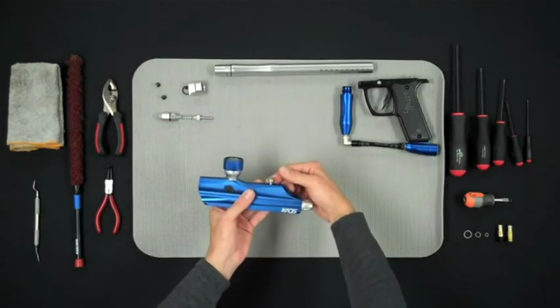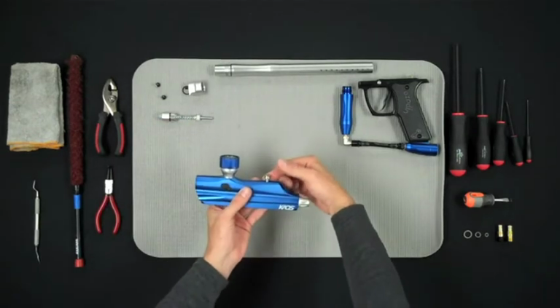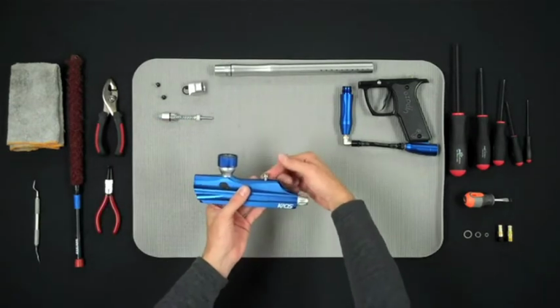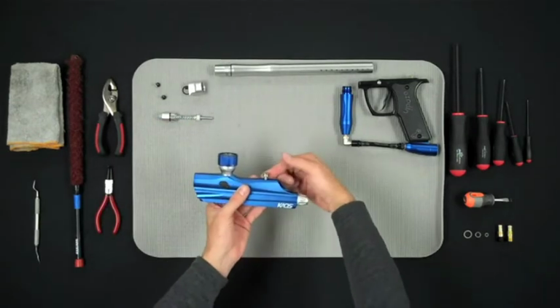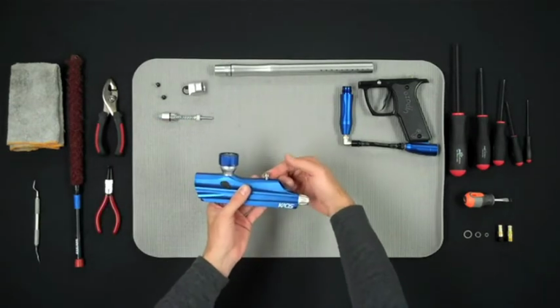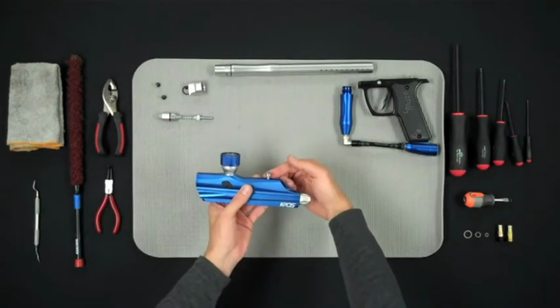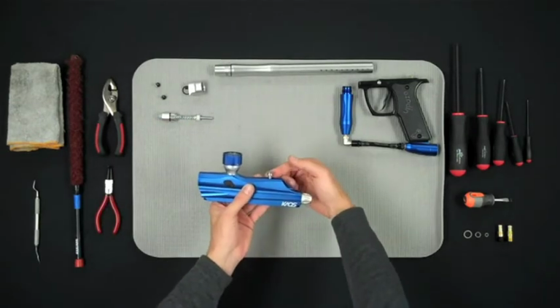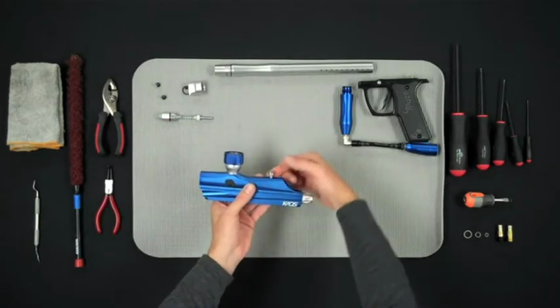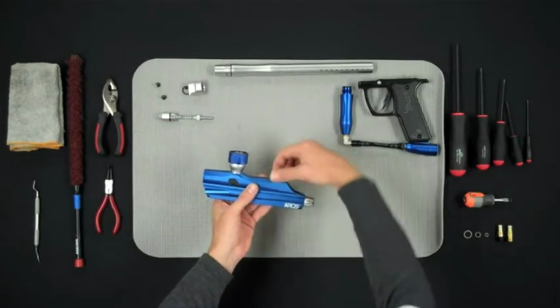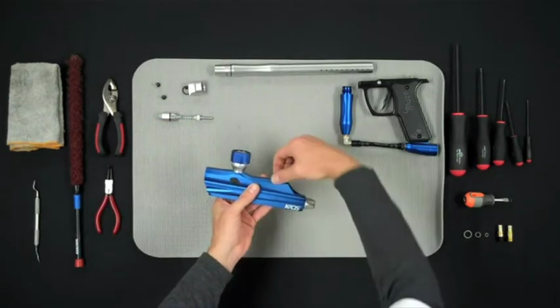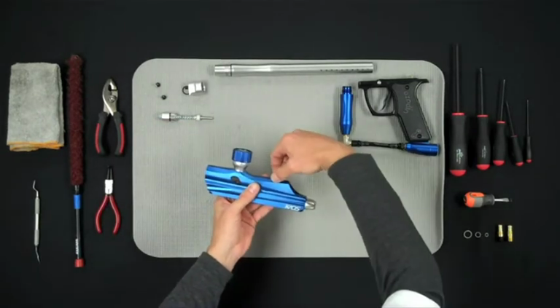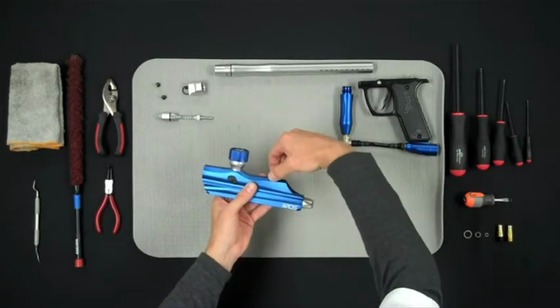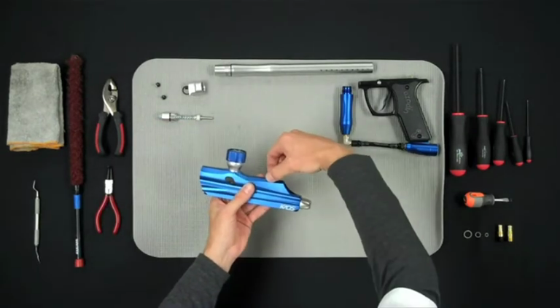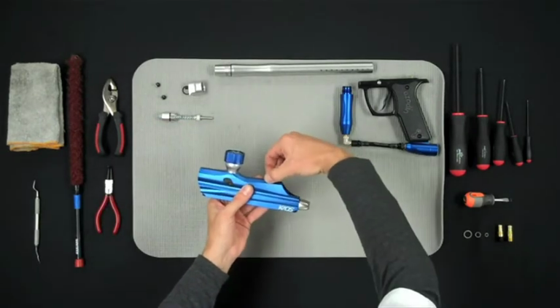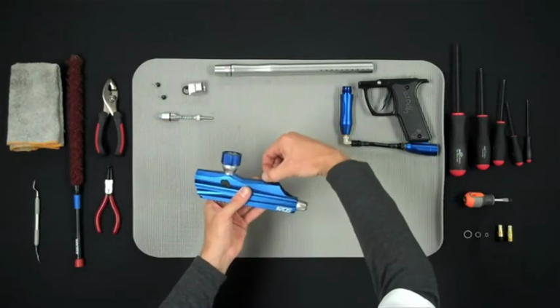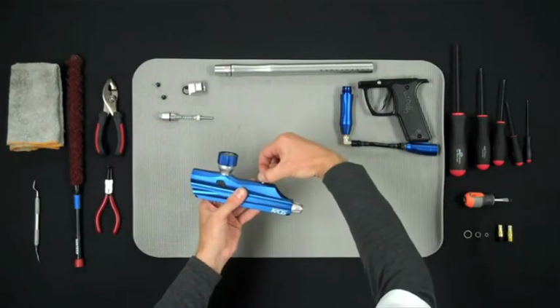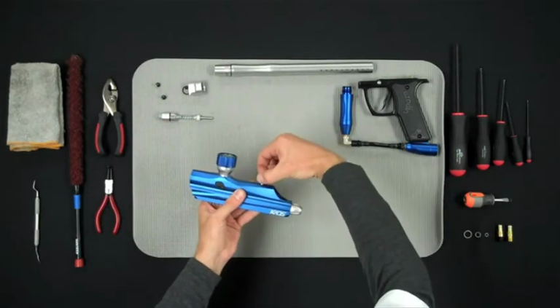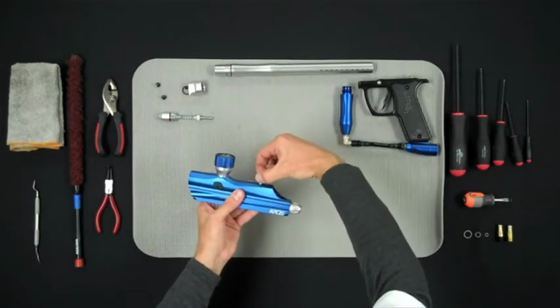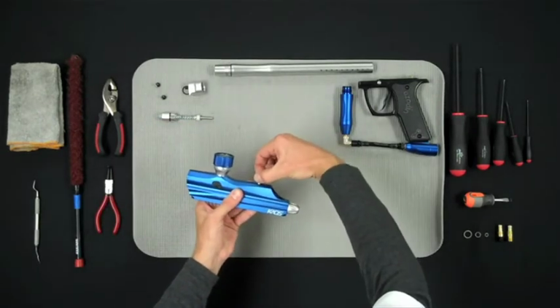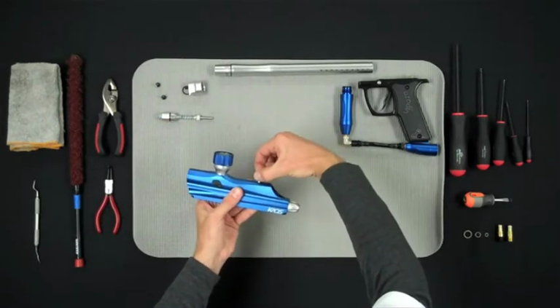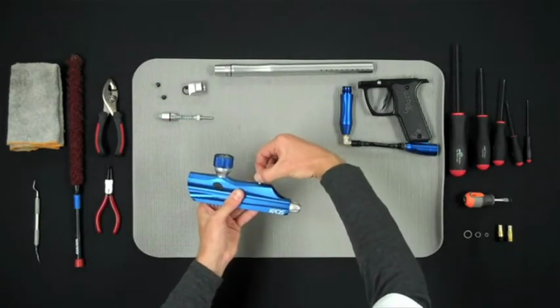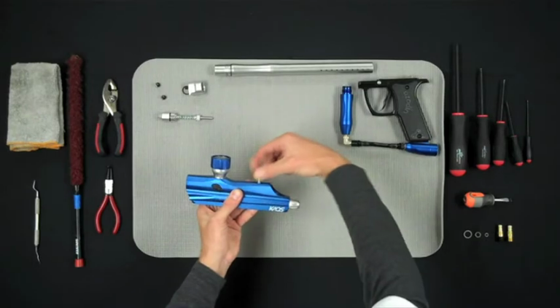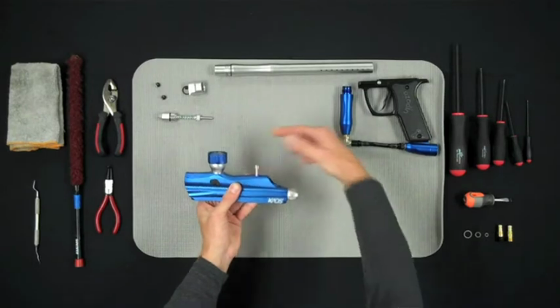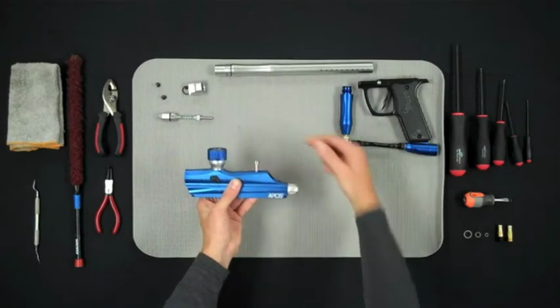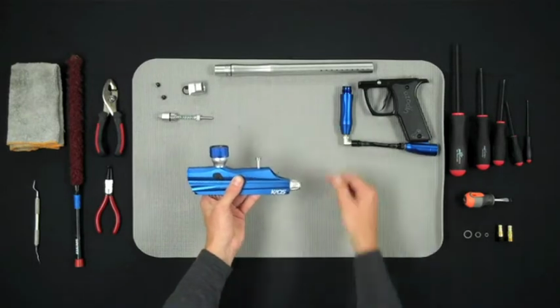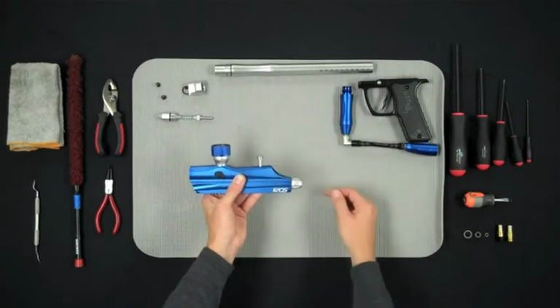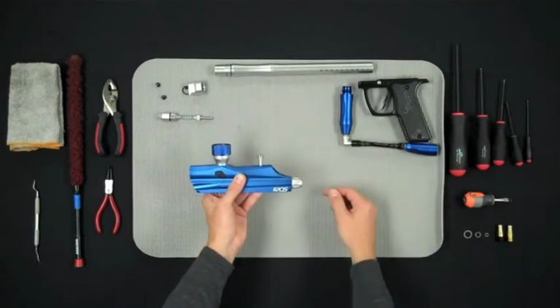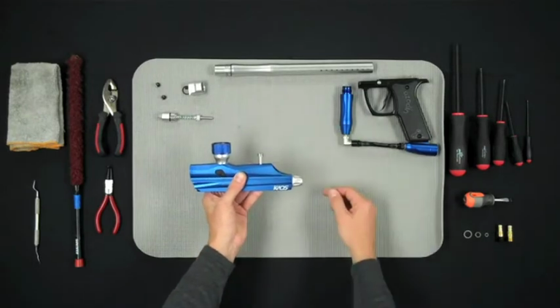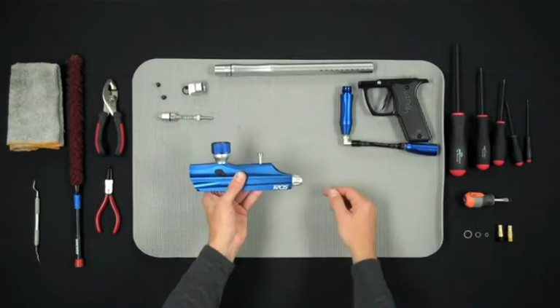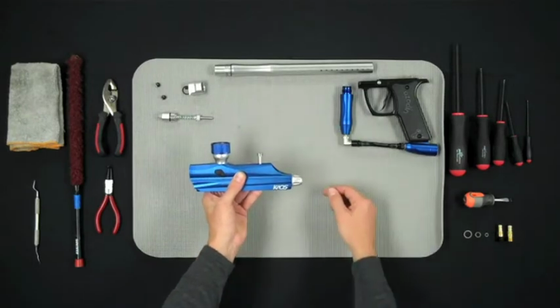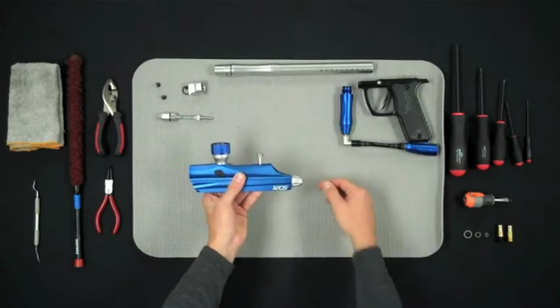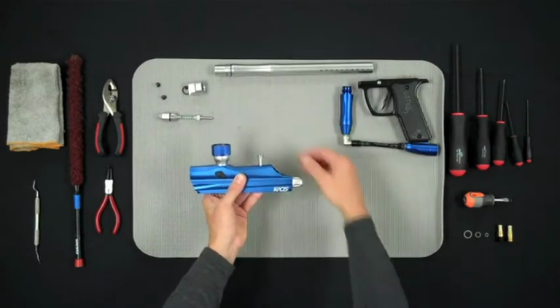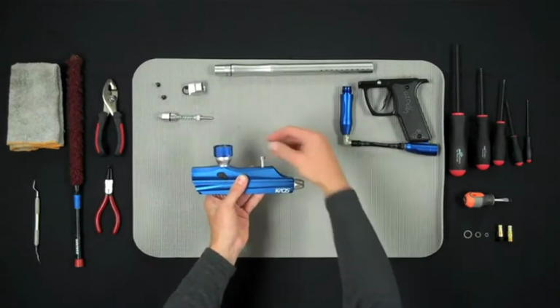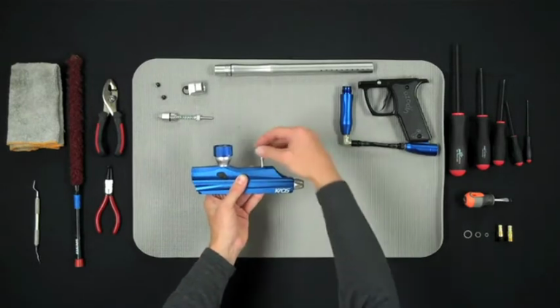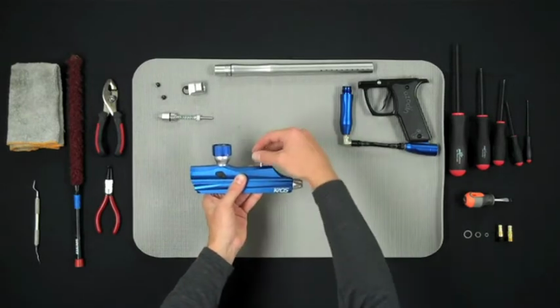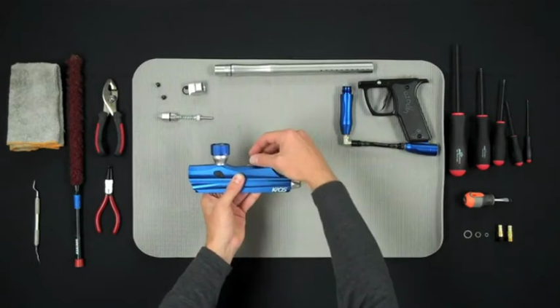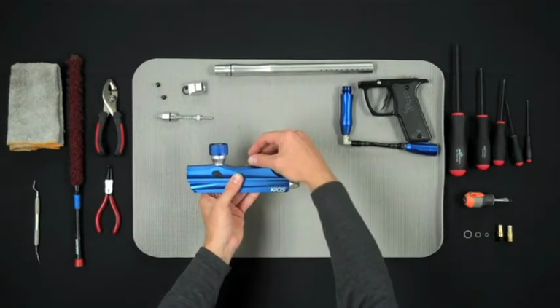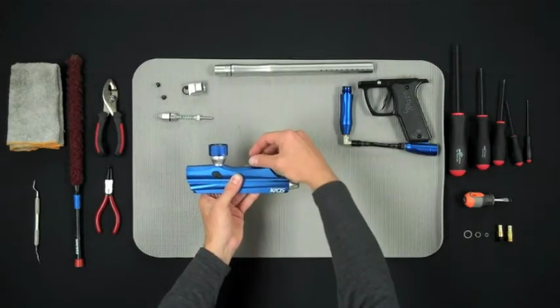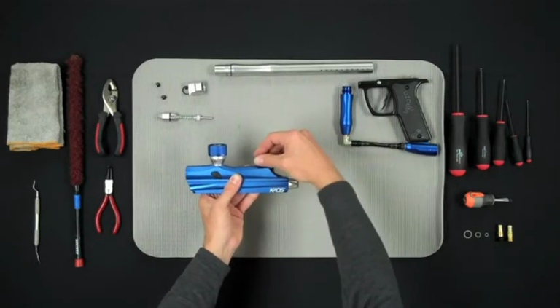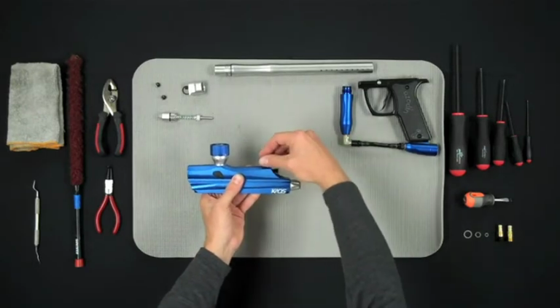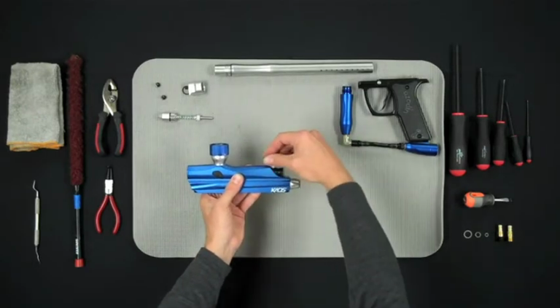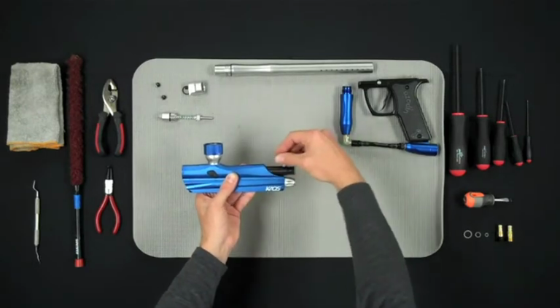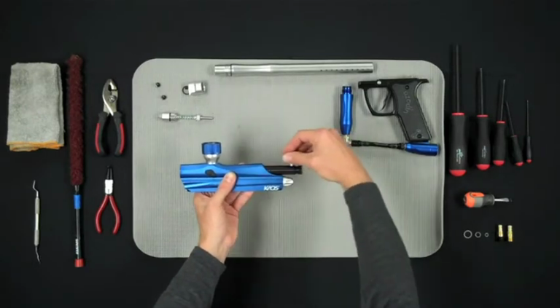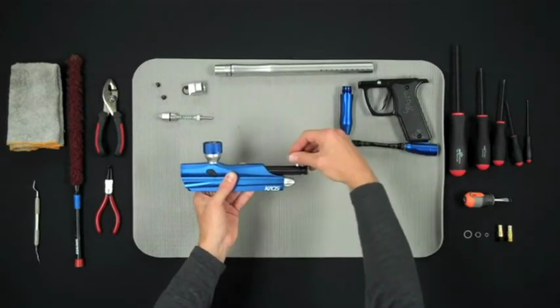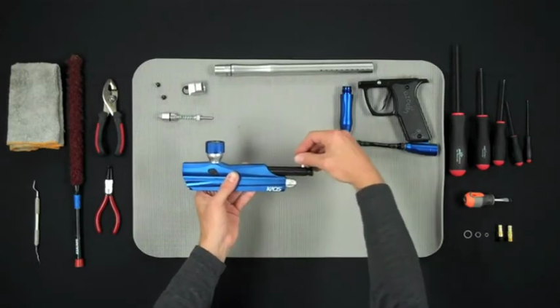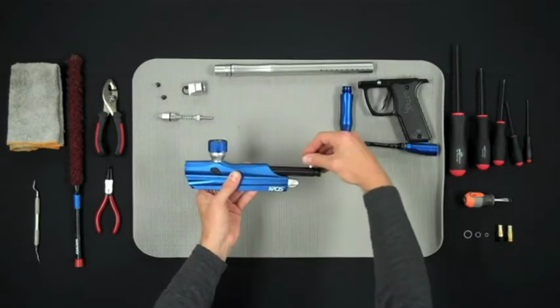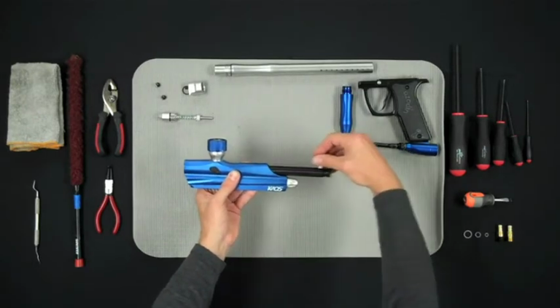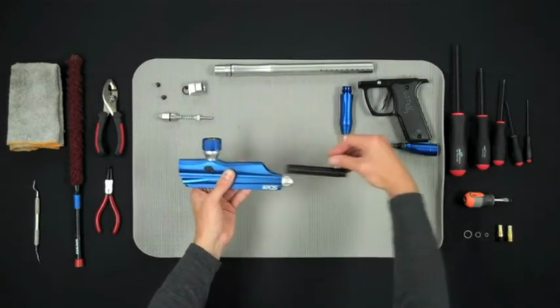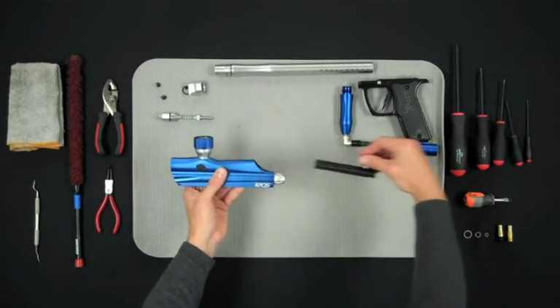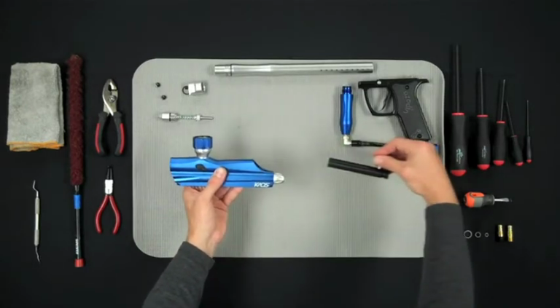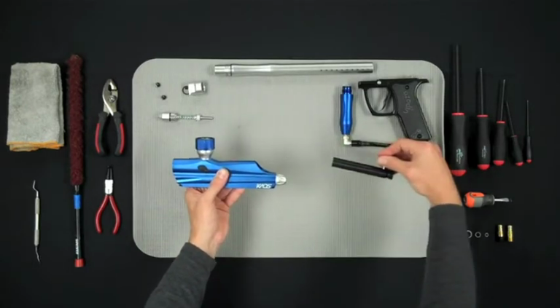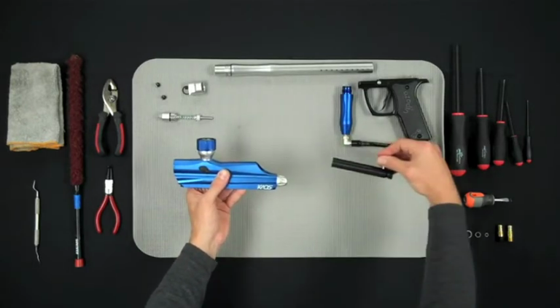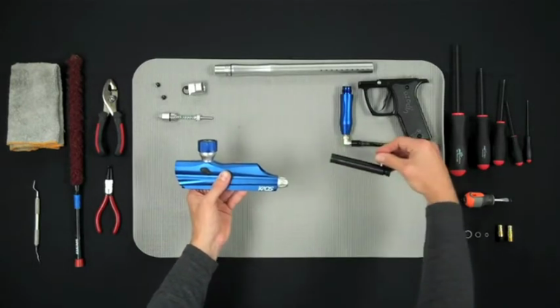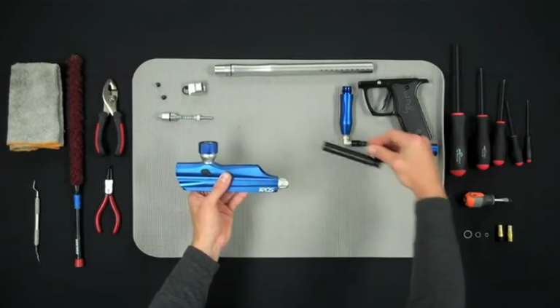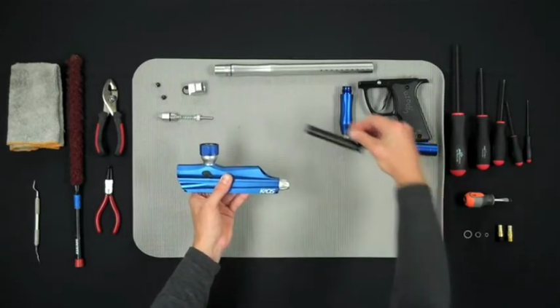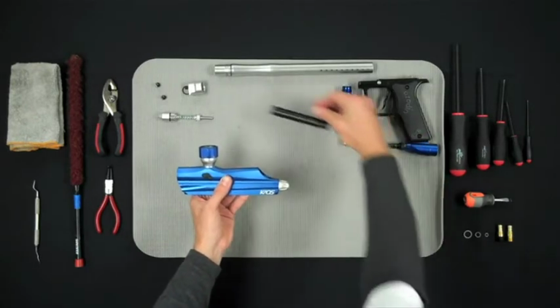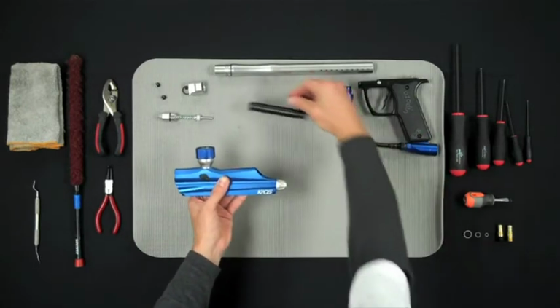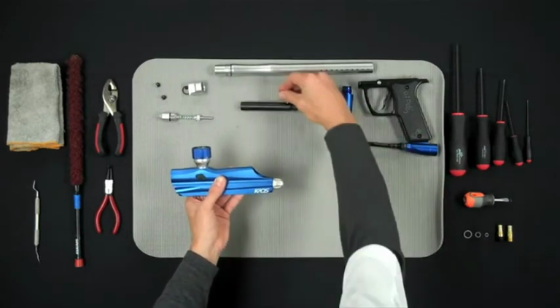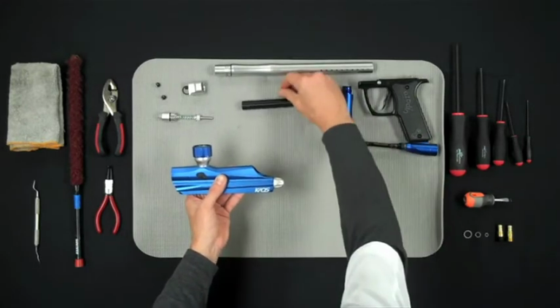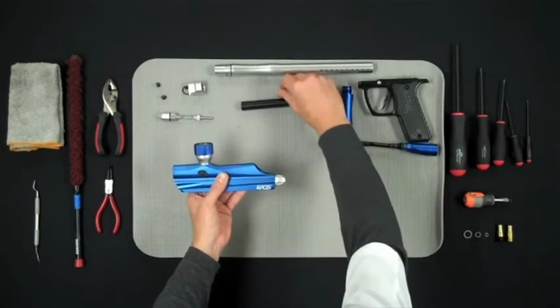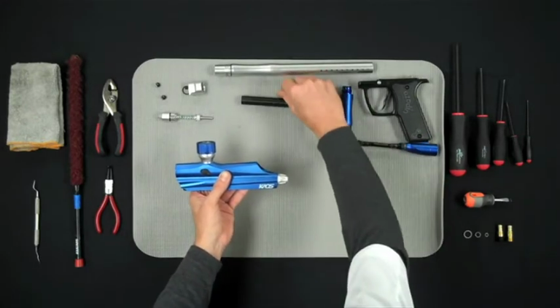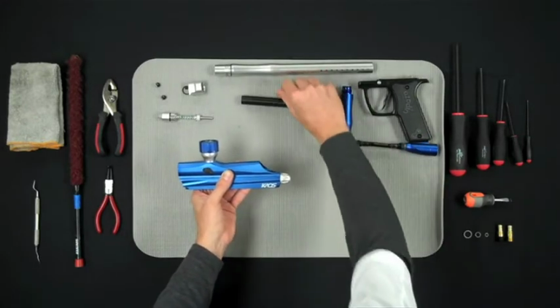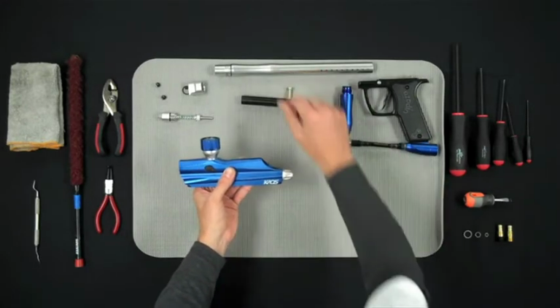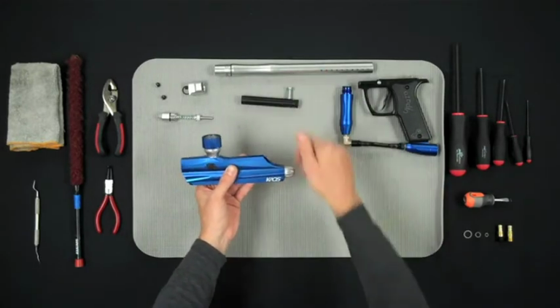Remove the bolt assembly by pulling up on the silver bolt pin and then removing the bolt straight back through the rear of the marker.